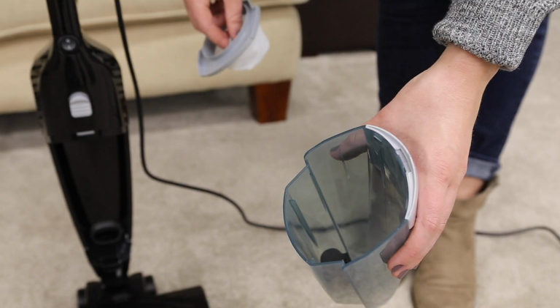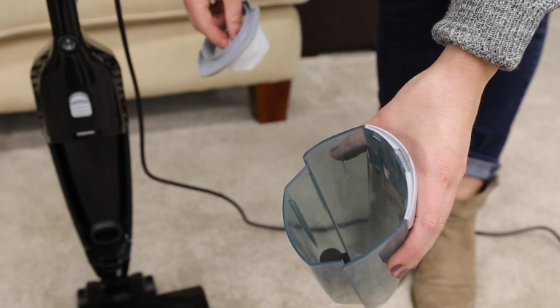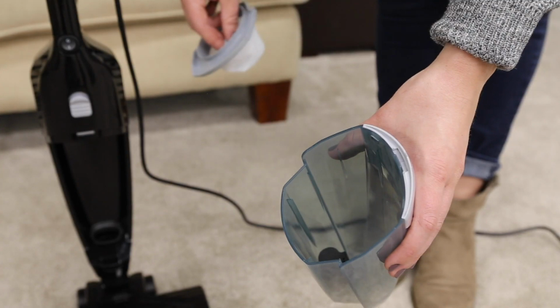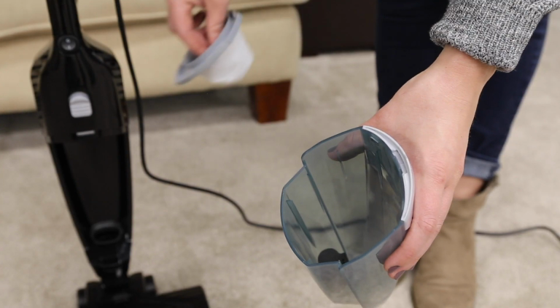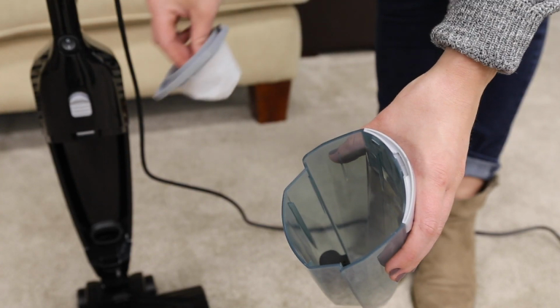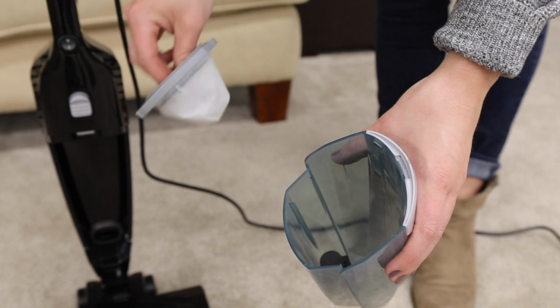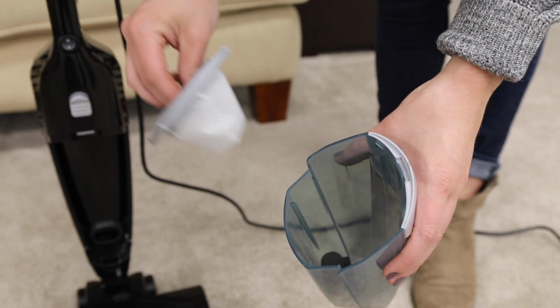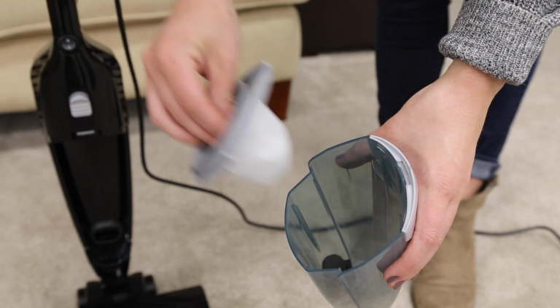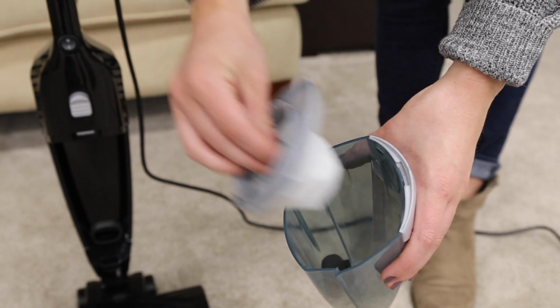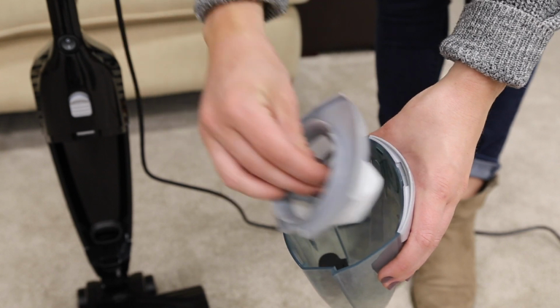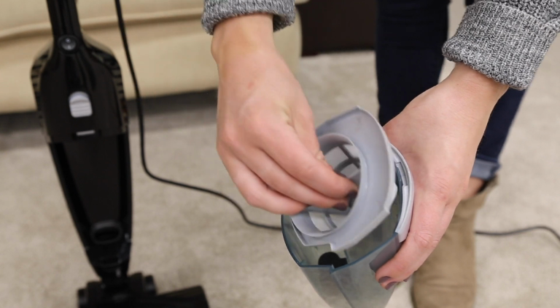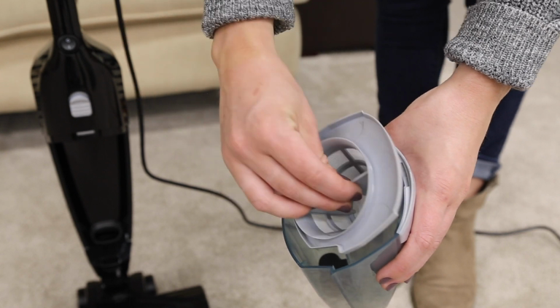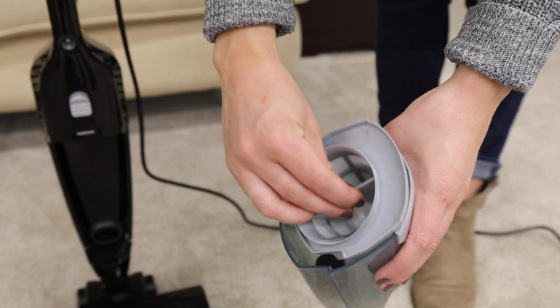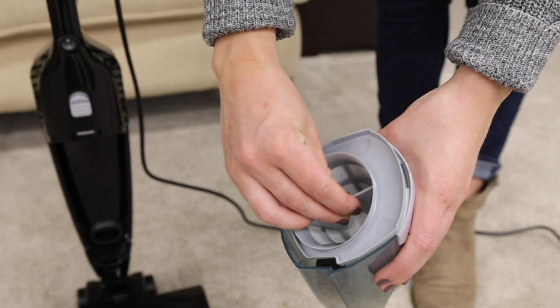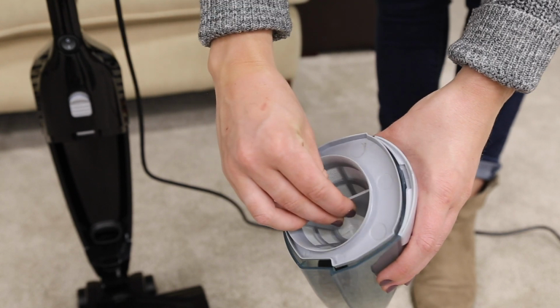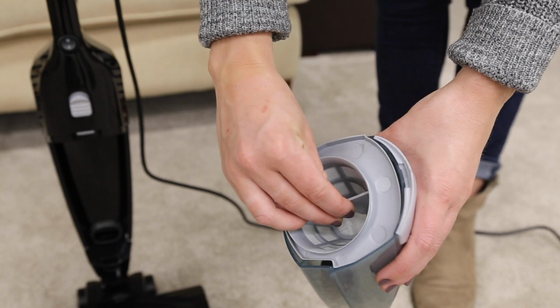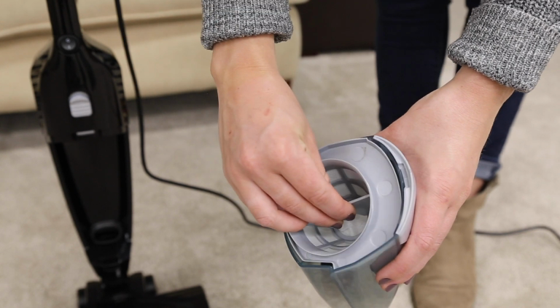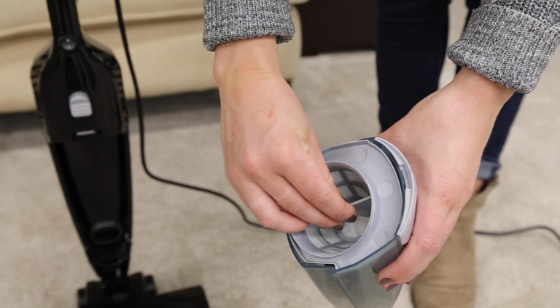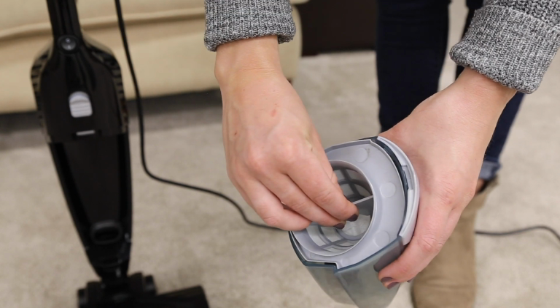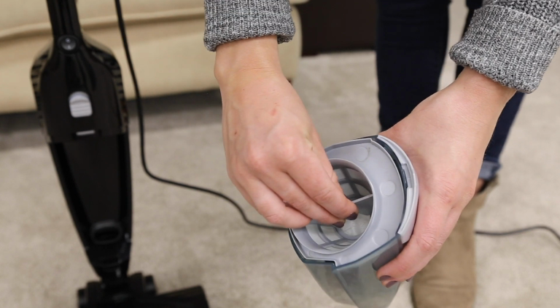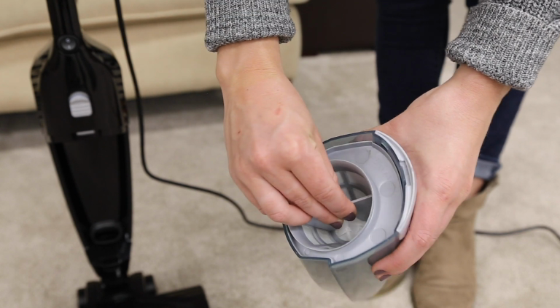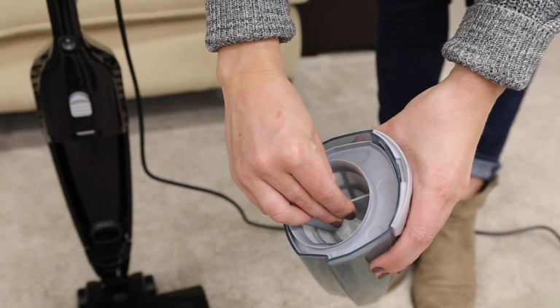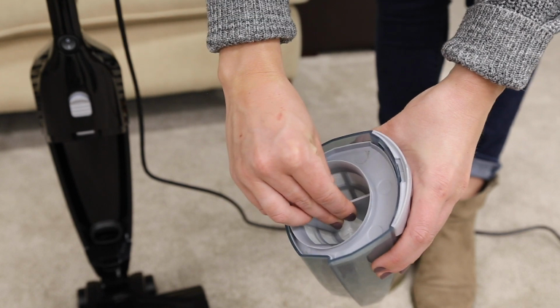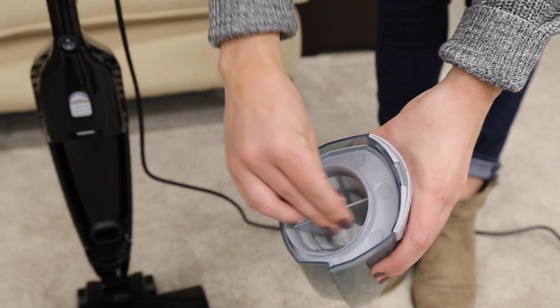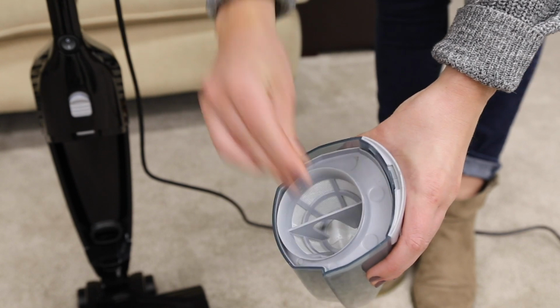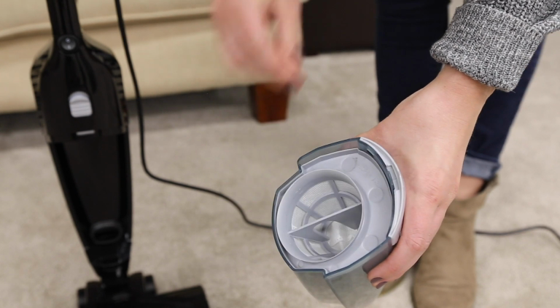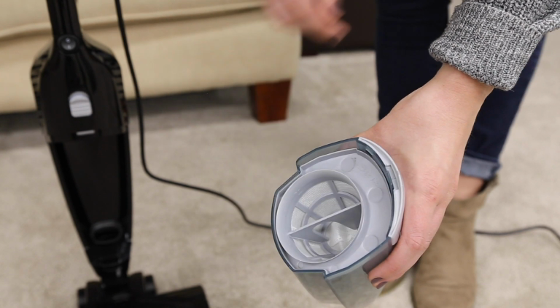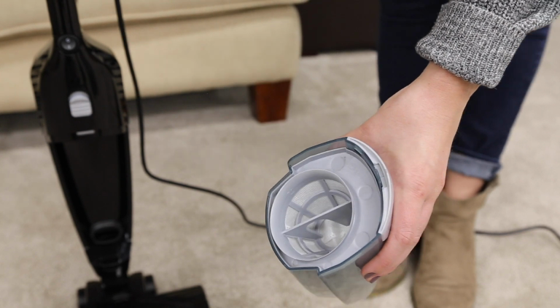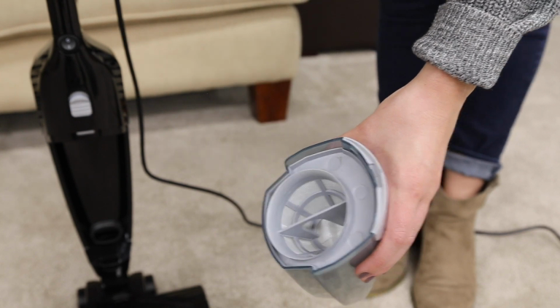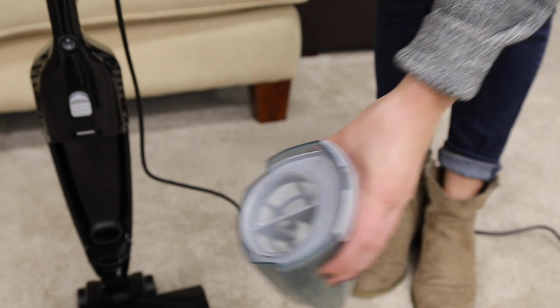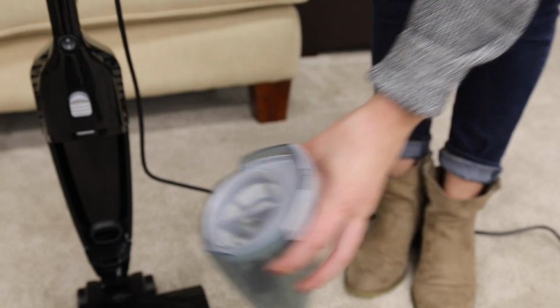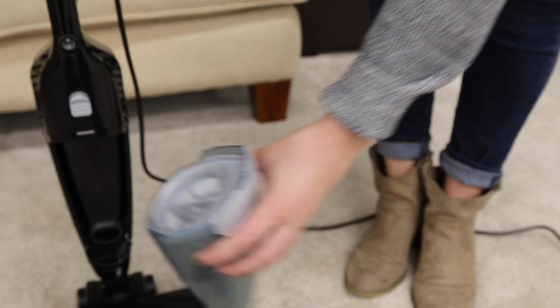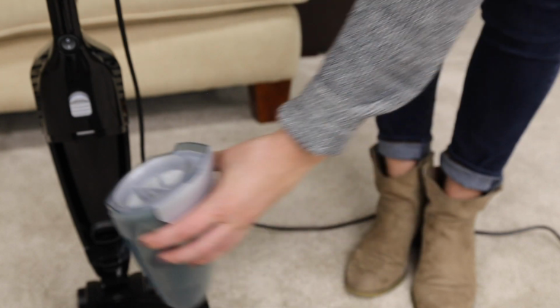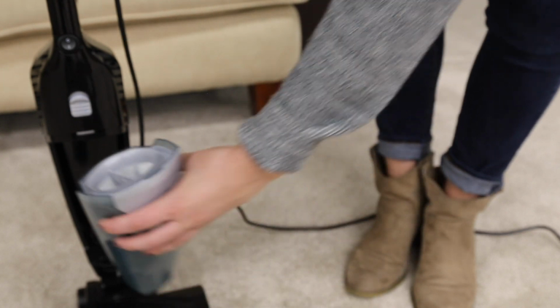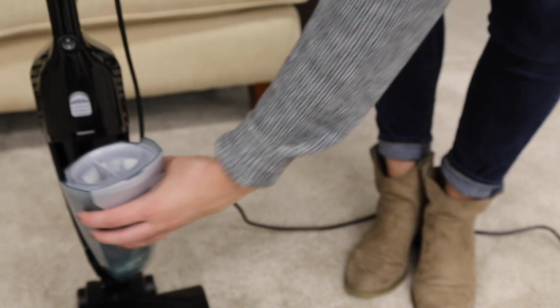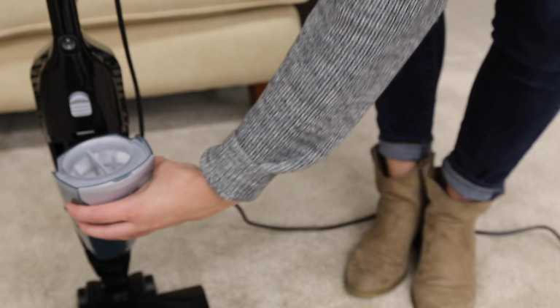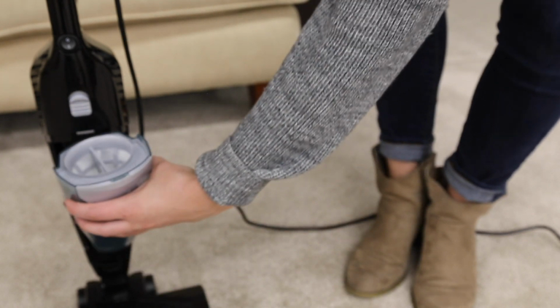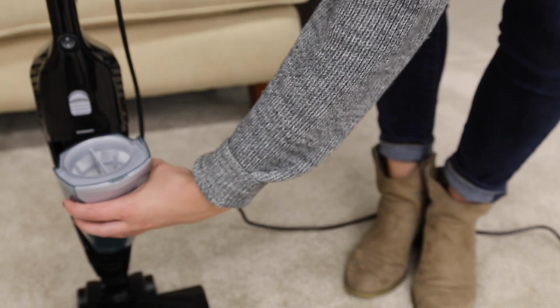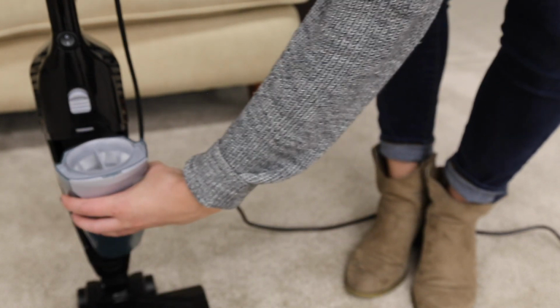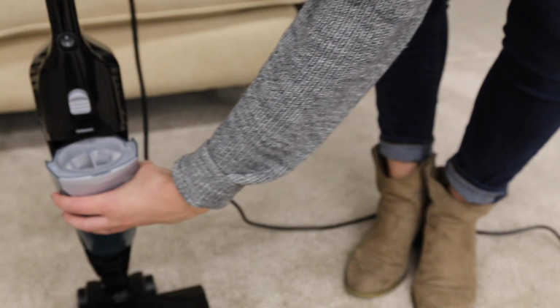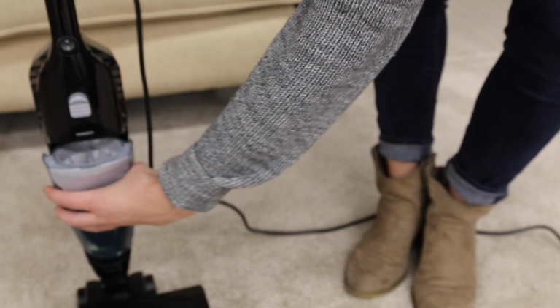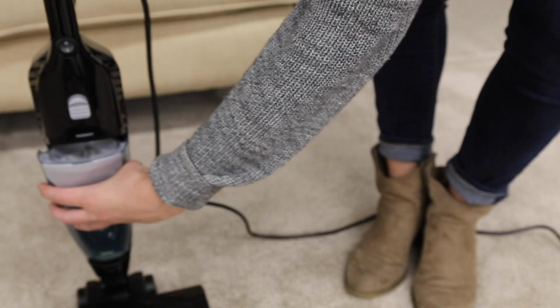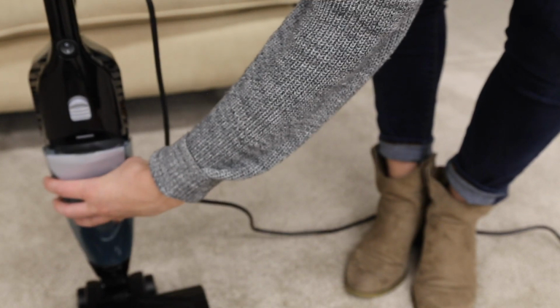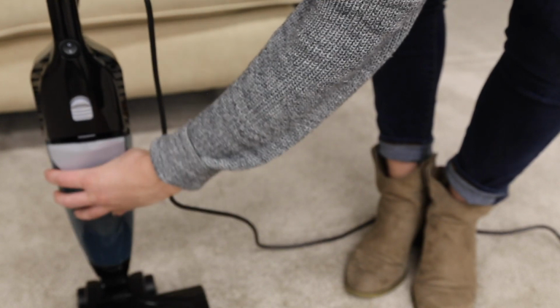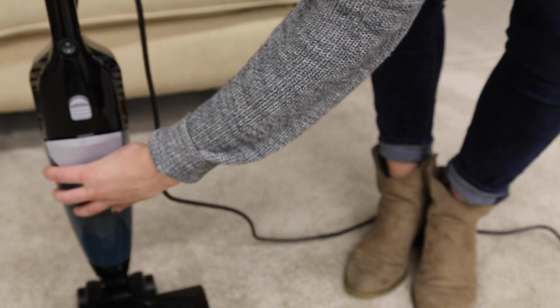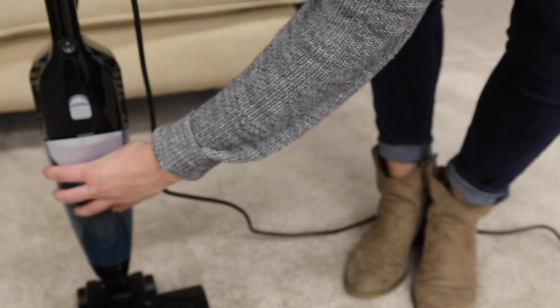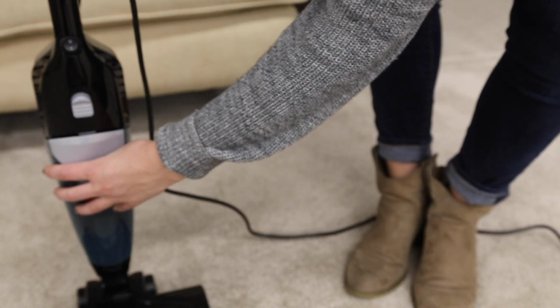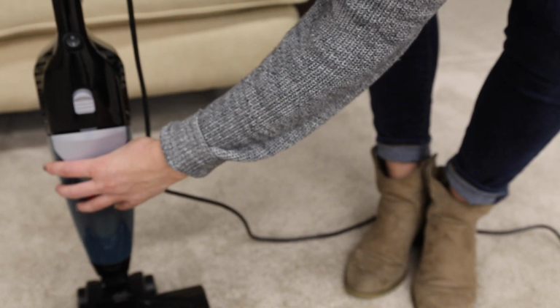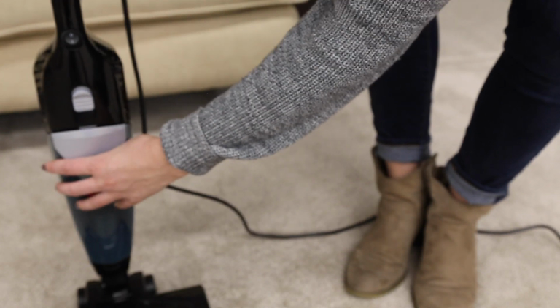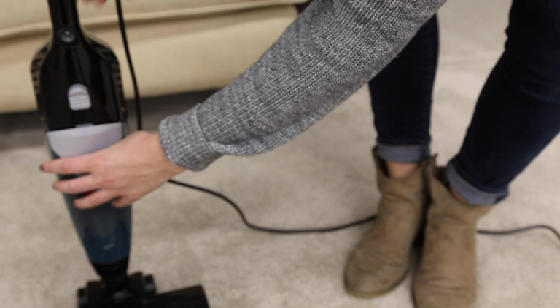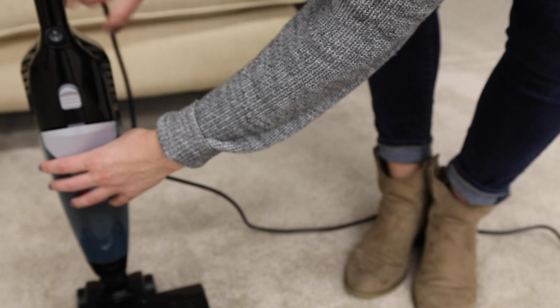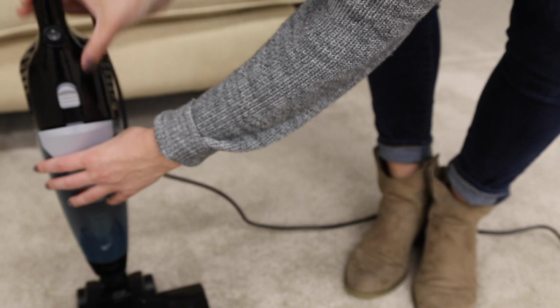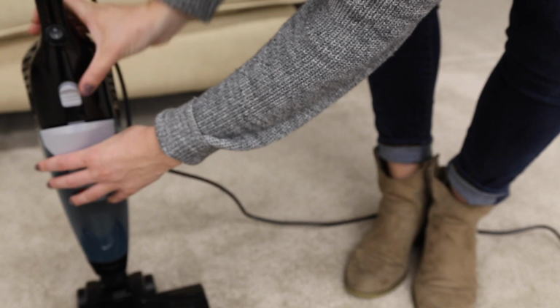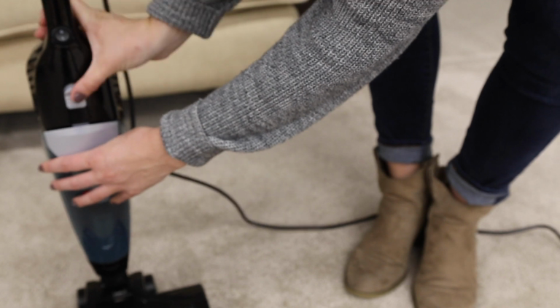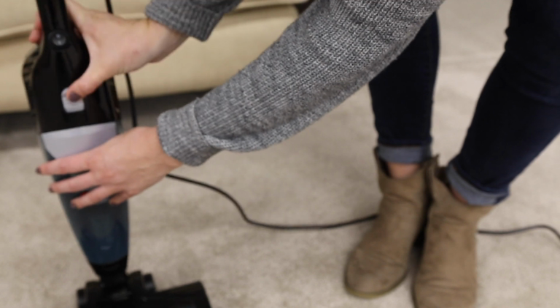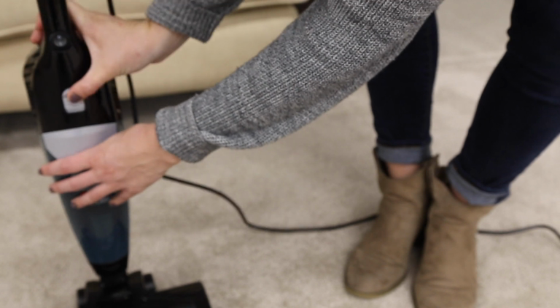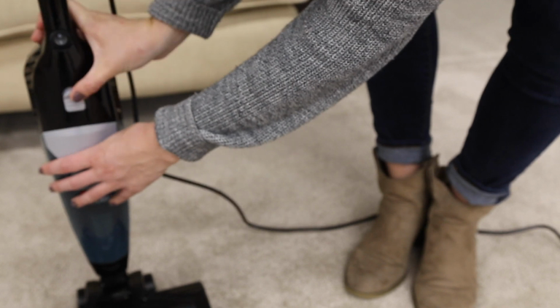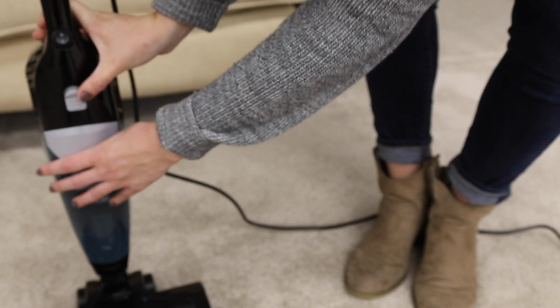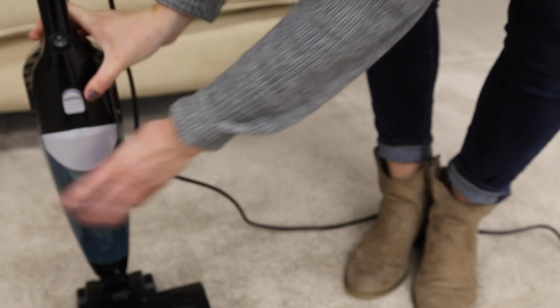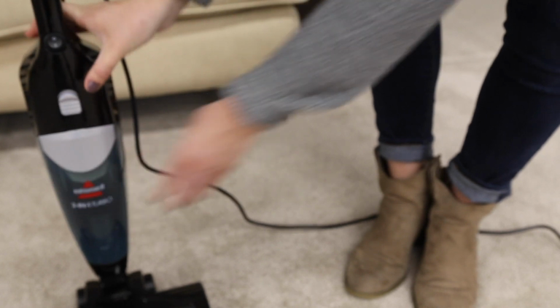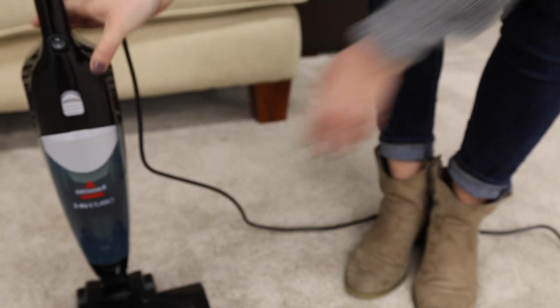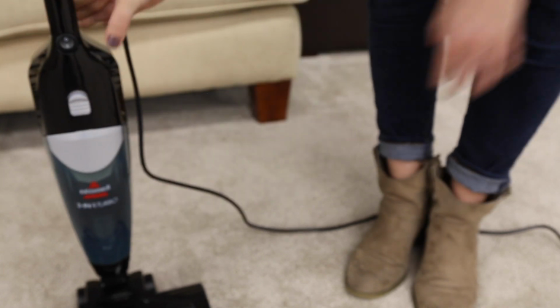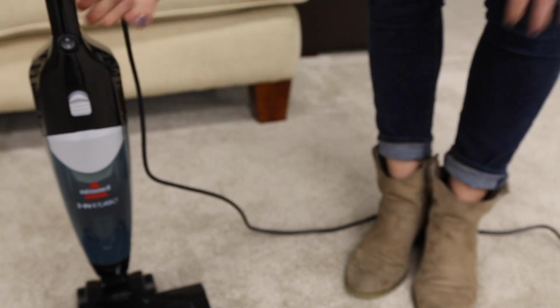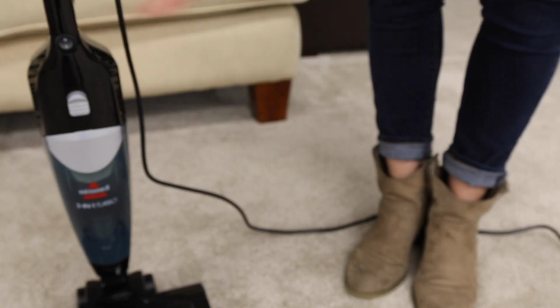Reinsert your filter into the dirt tank and reassemble your machine. Now you should be able to get back to cleaning with your 3-in-1 Turbo Vac.